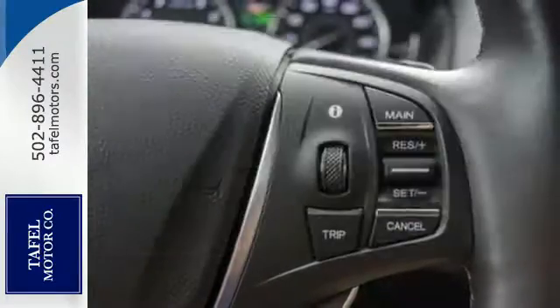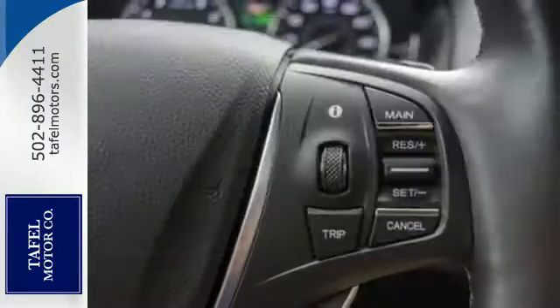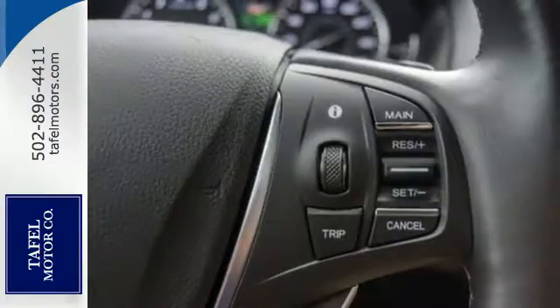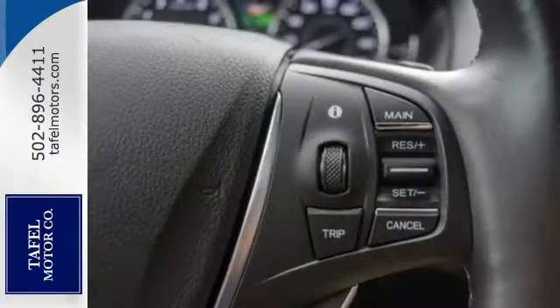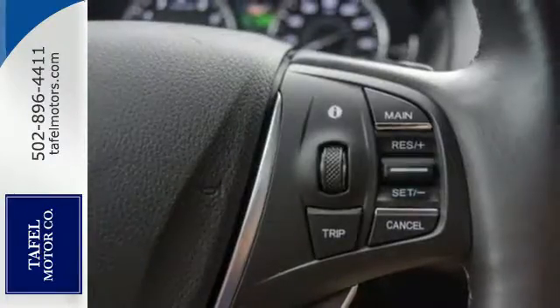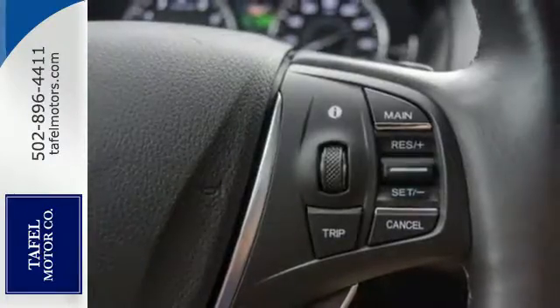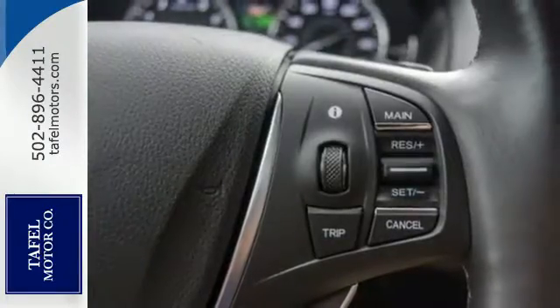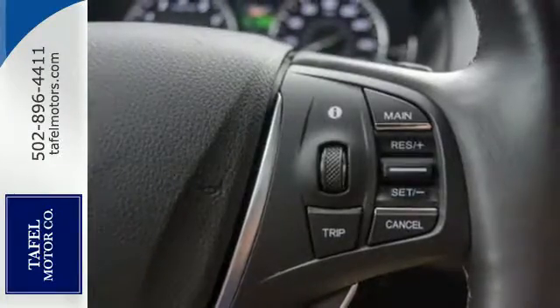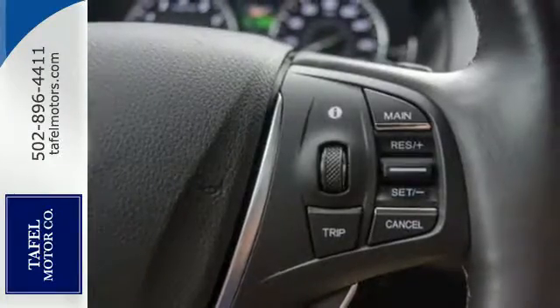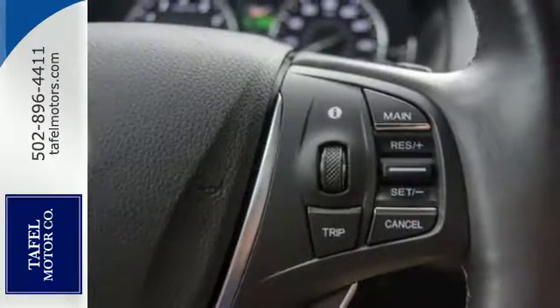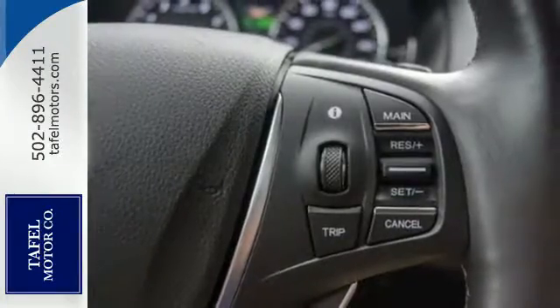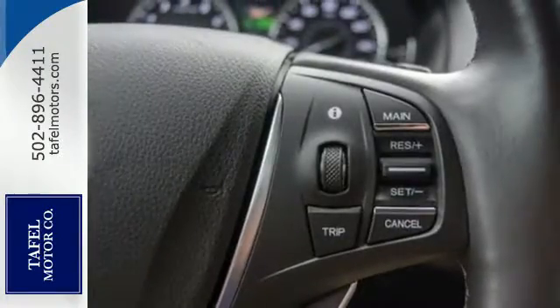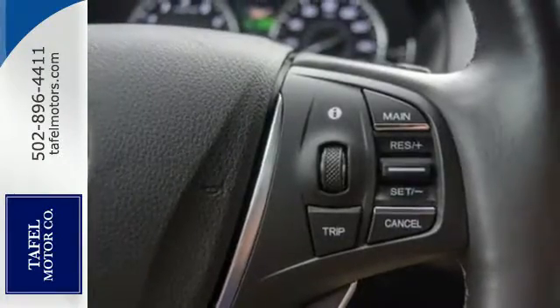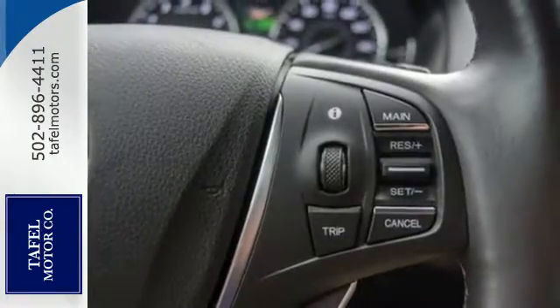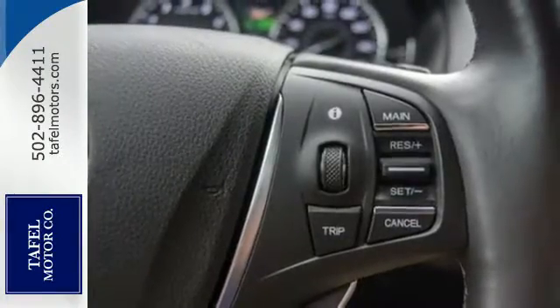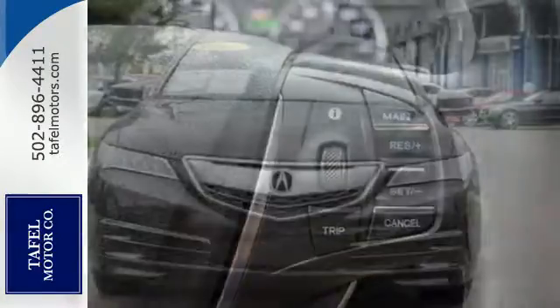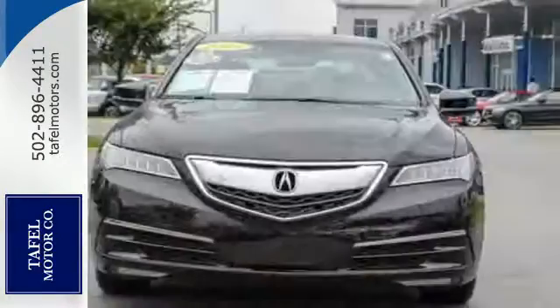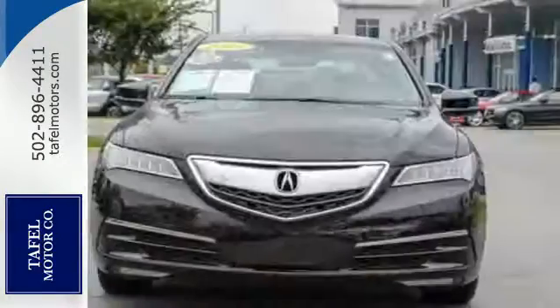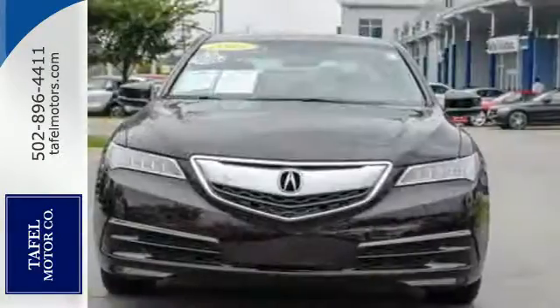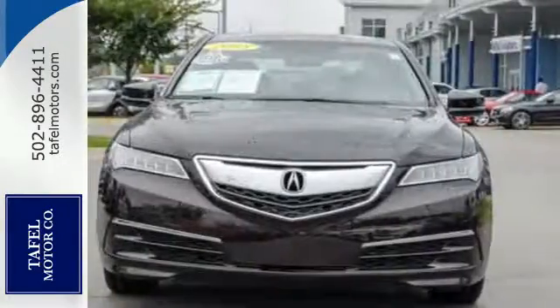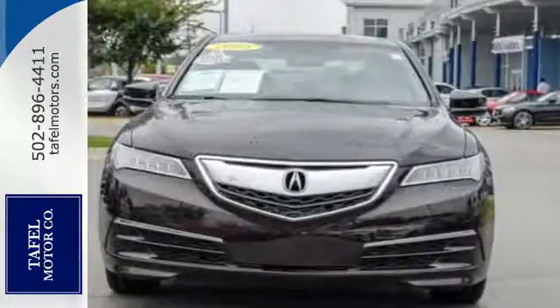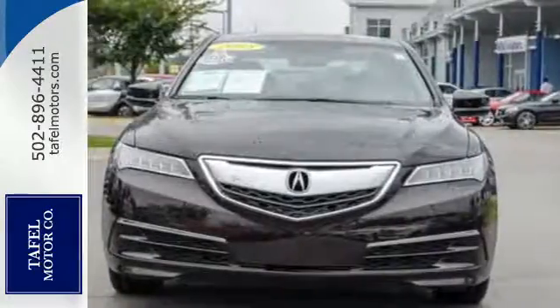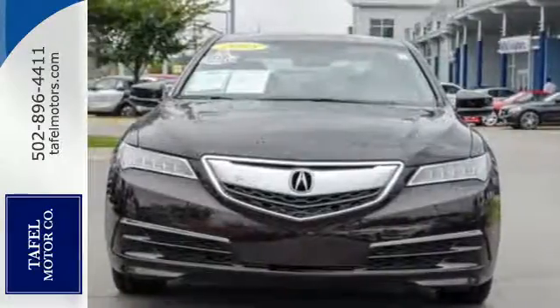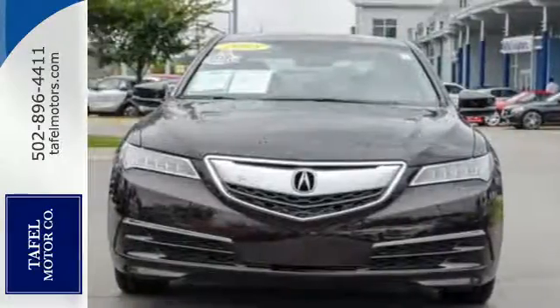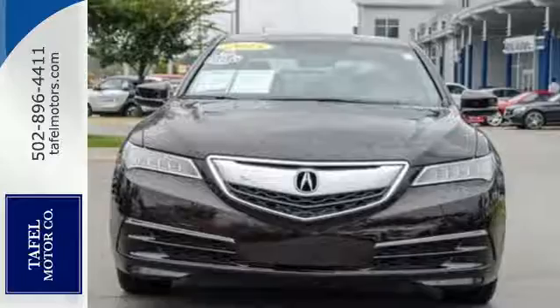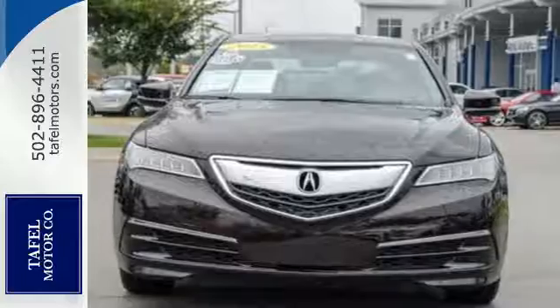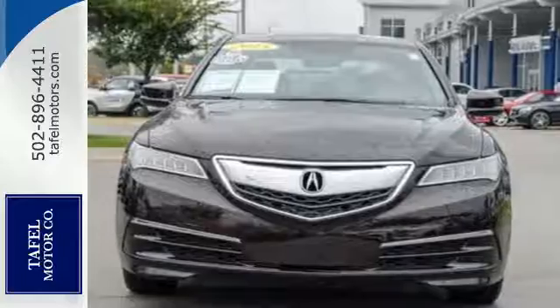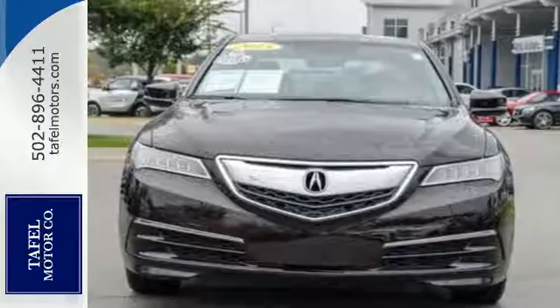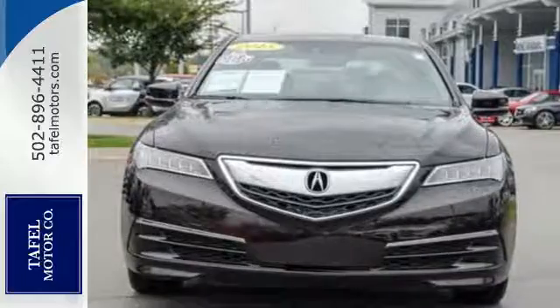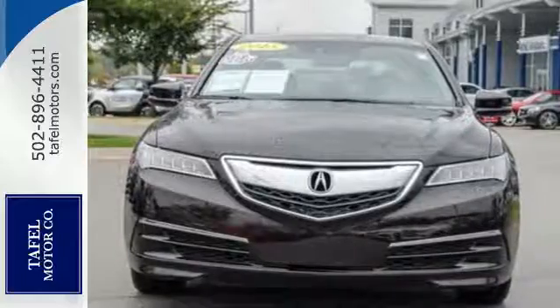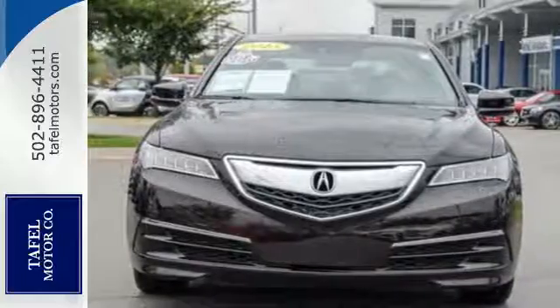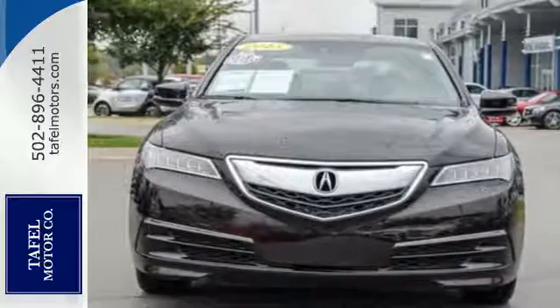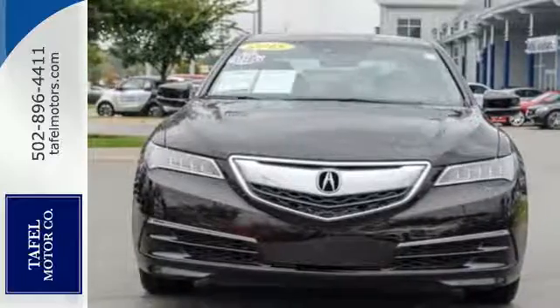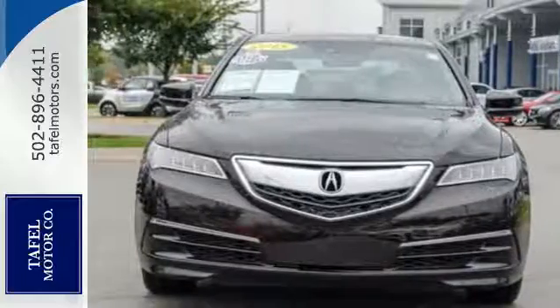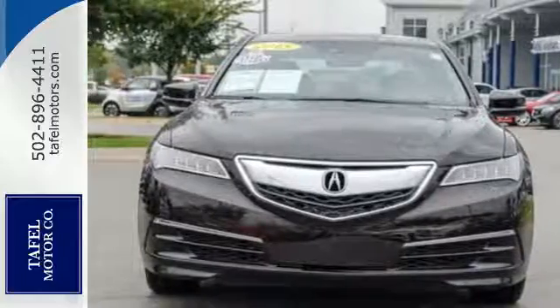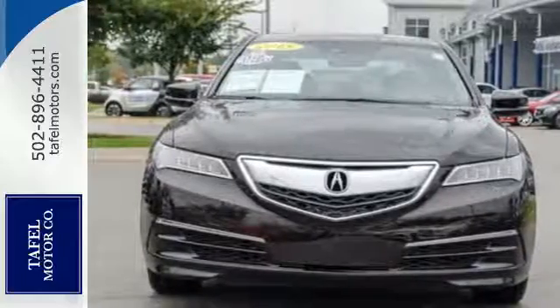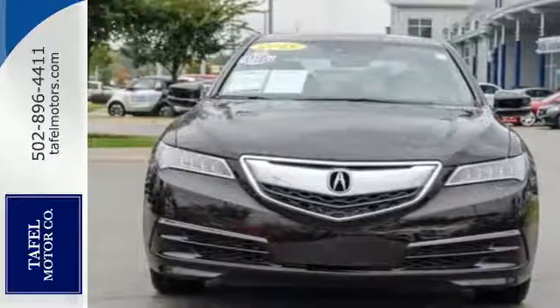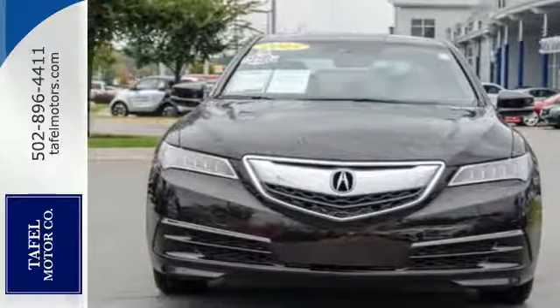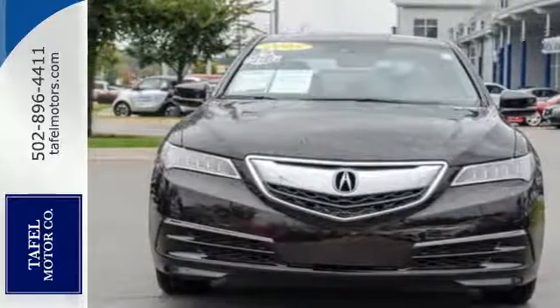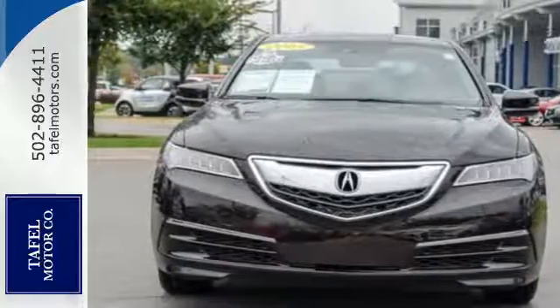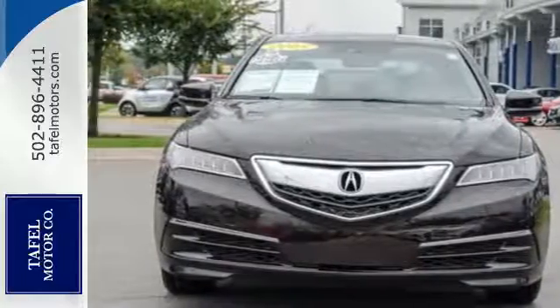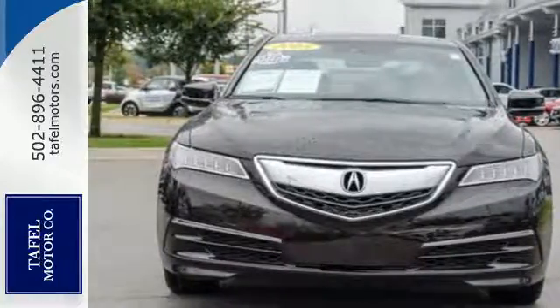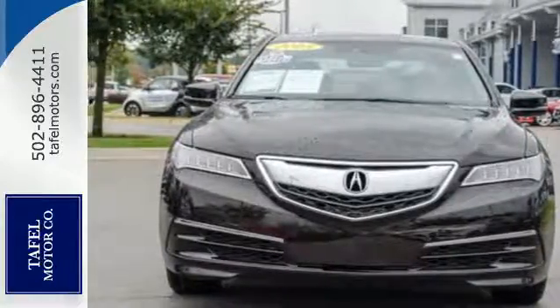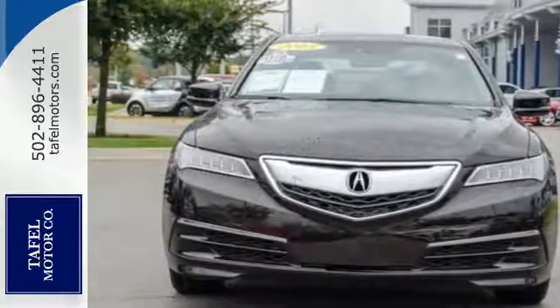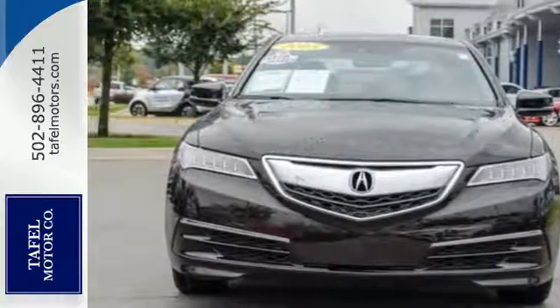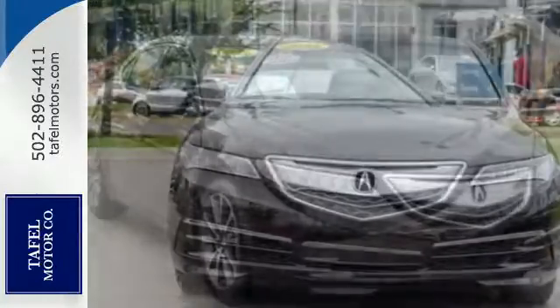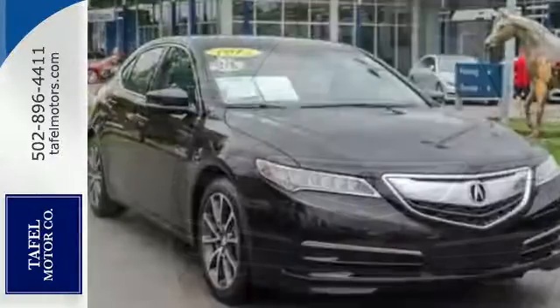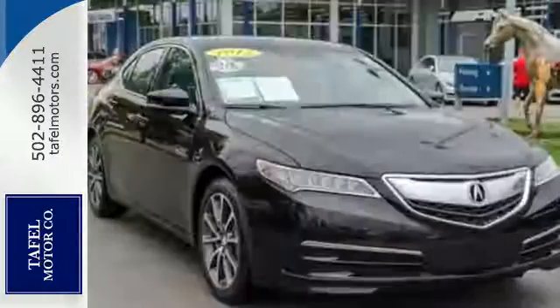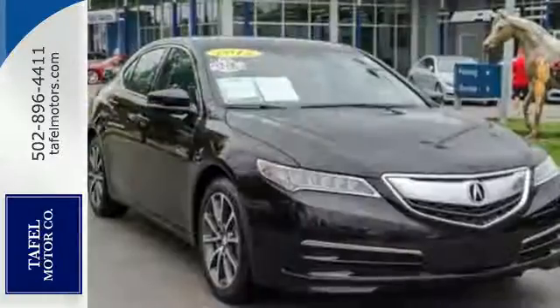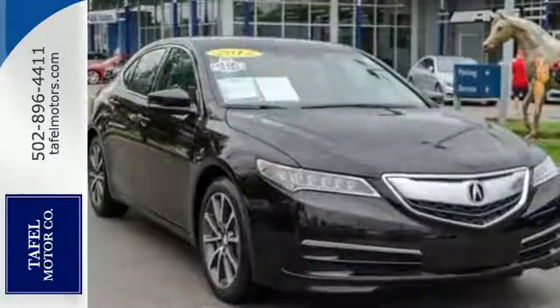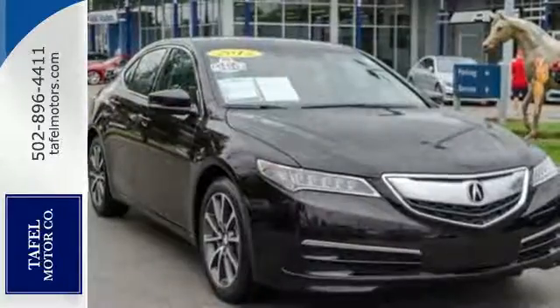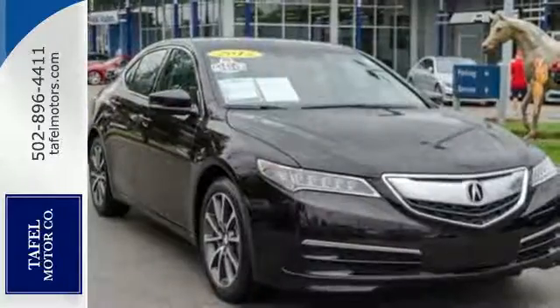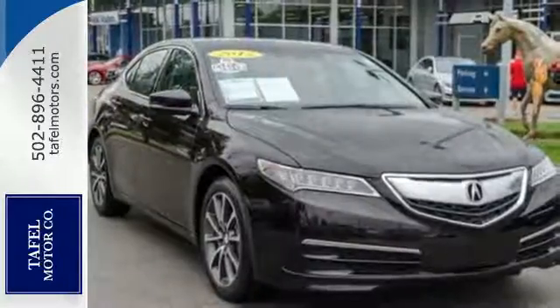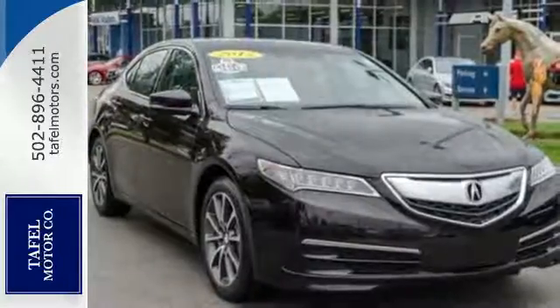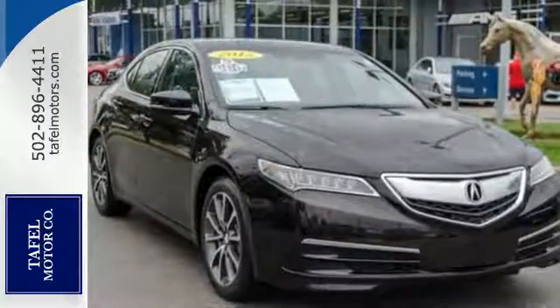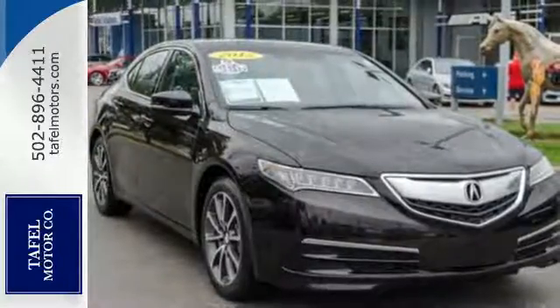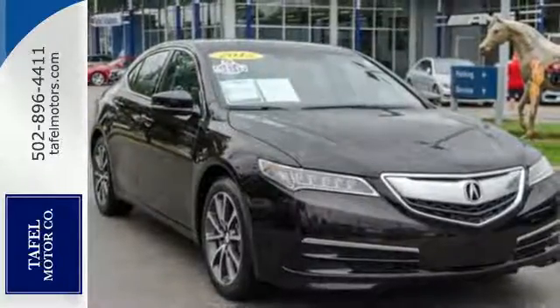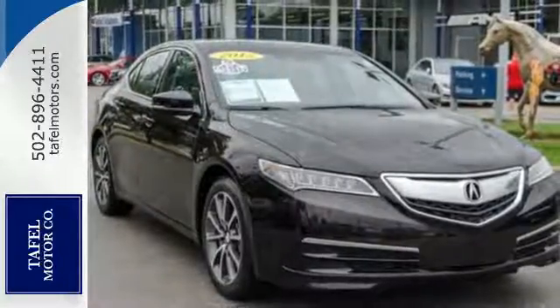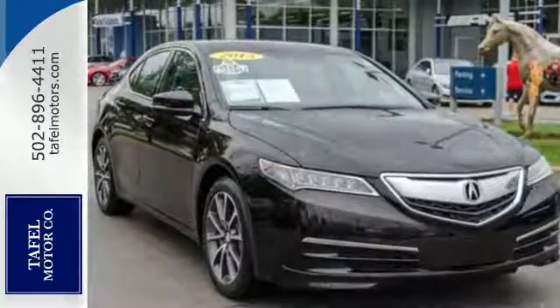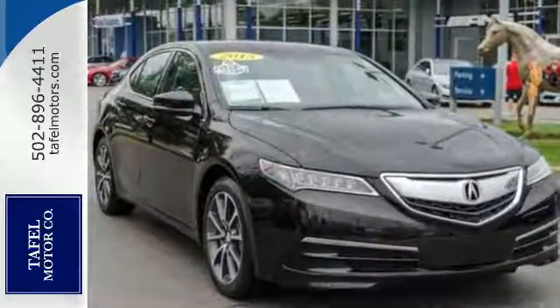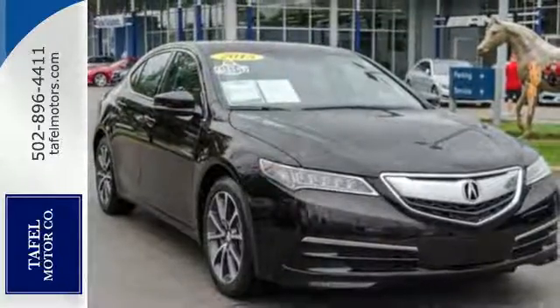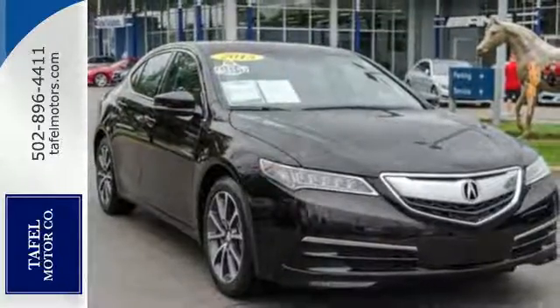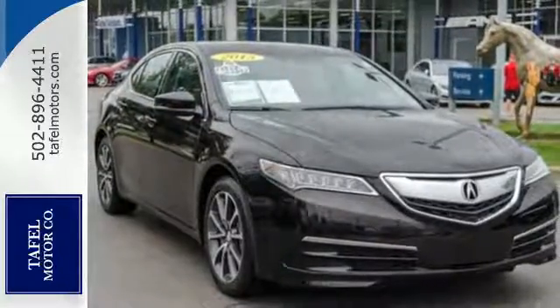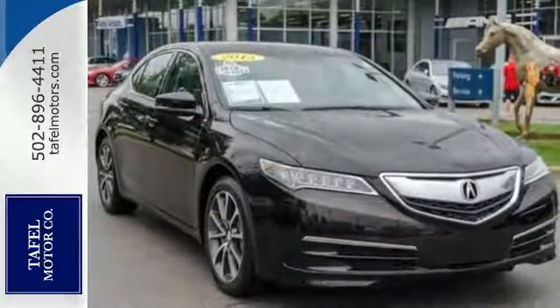Subtle, stunning, sensational — this TLX makes driving a joy. Come get behind the wheel today.